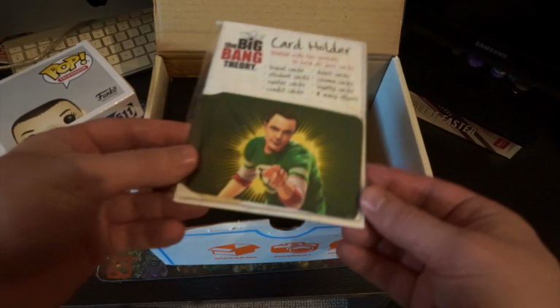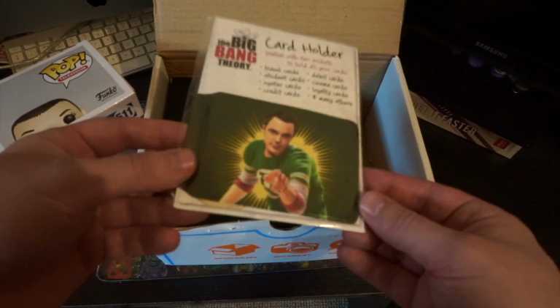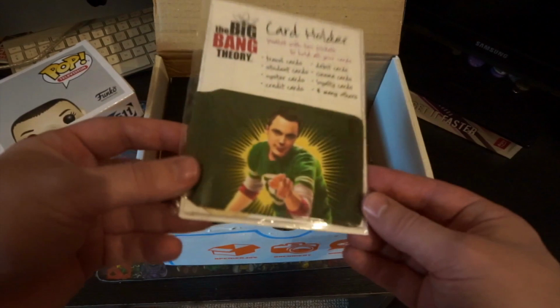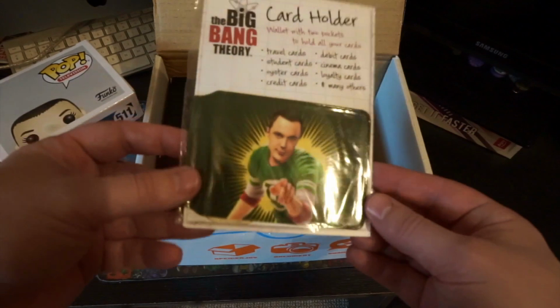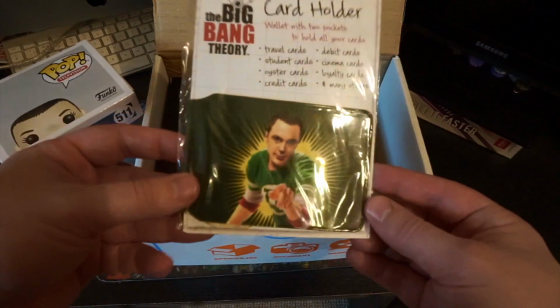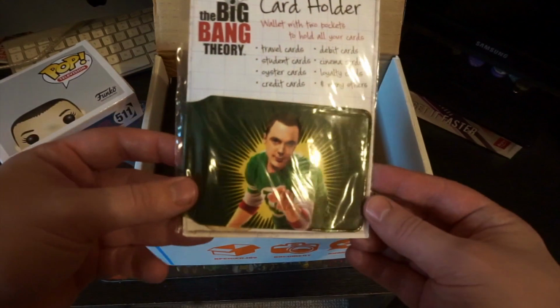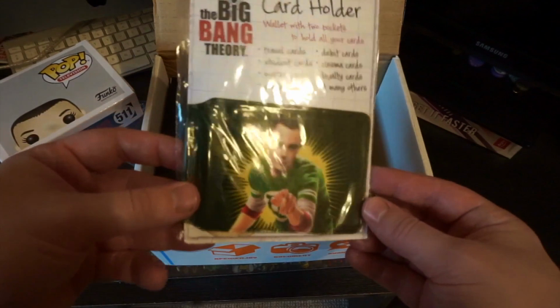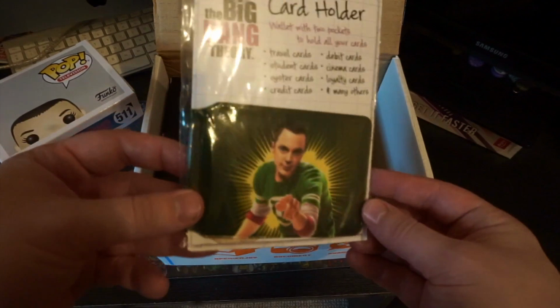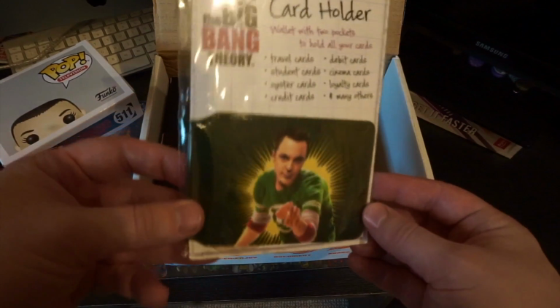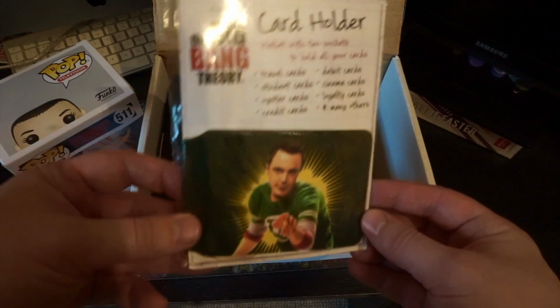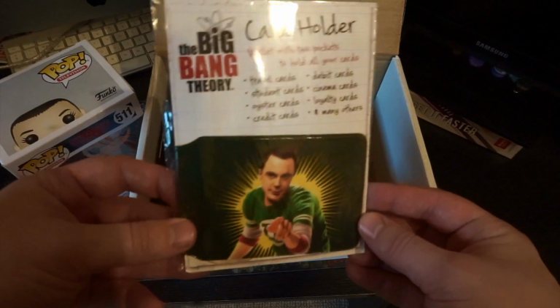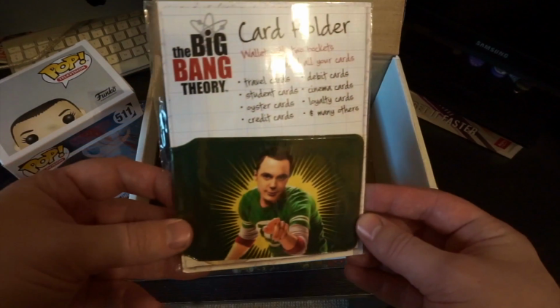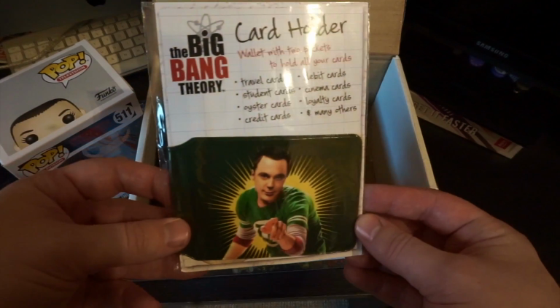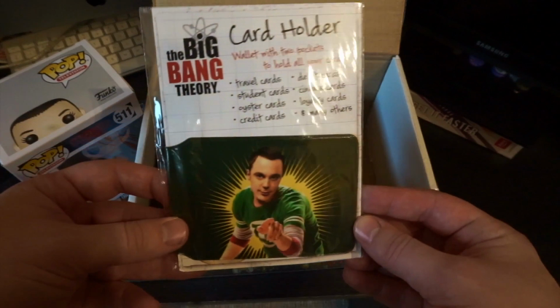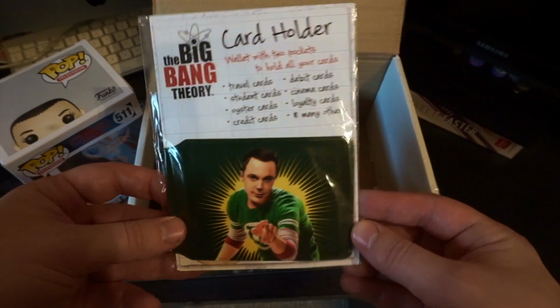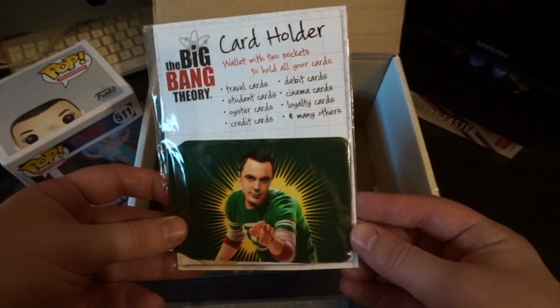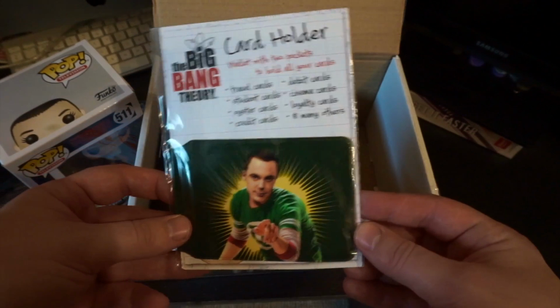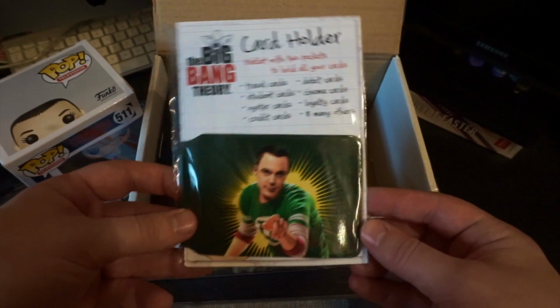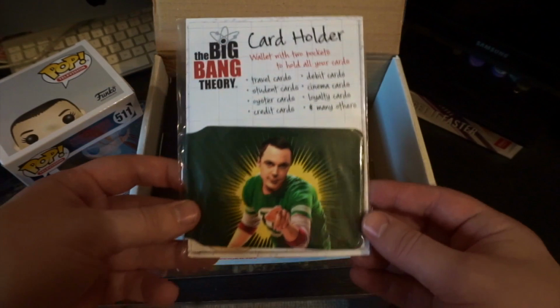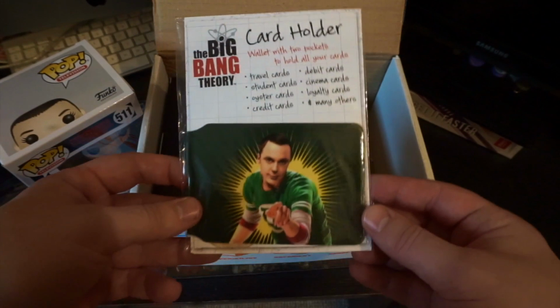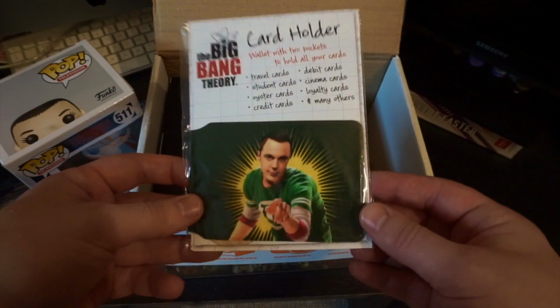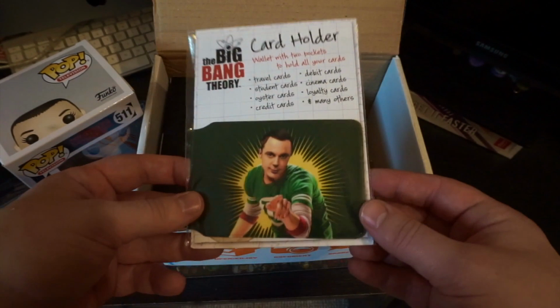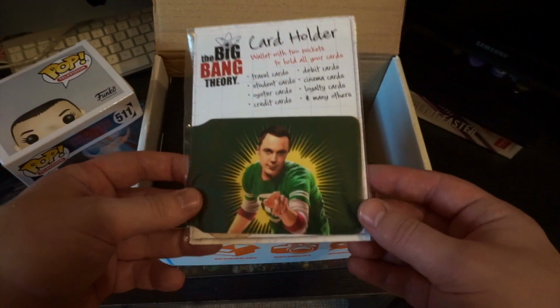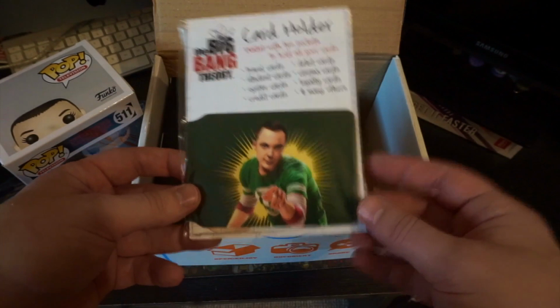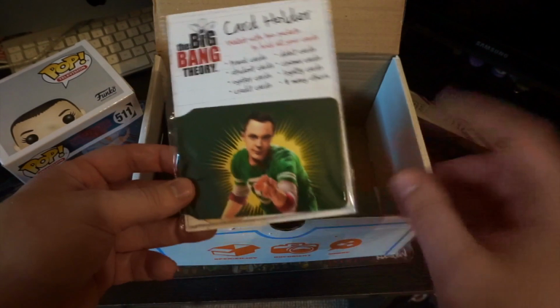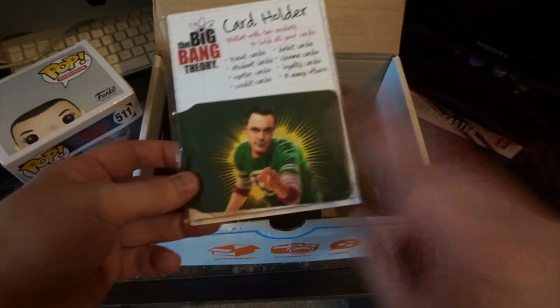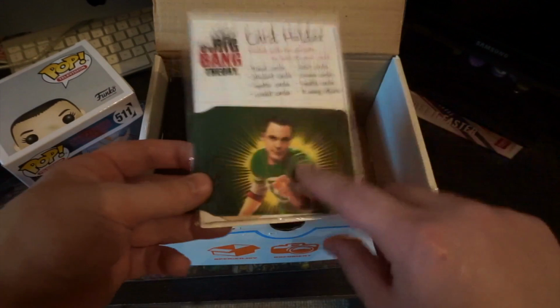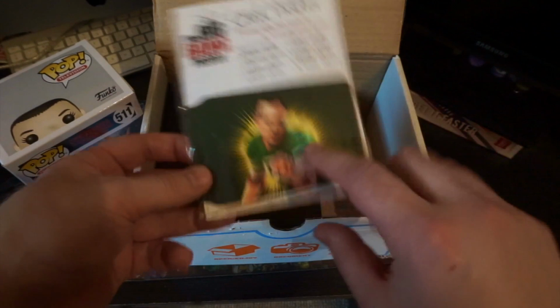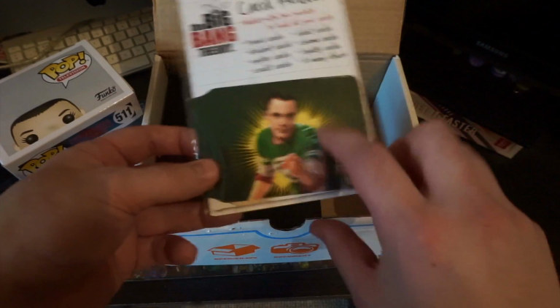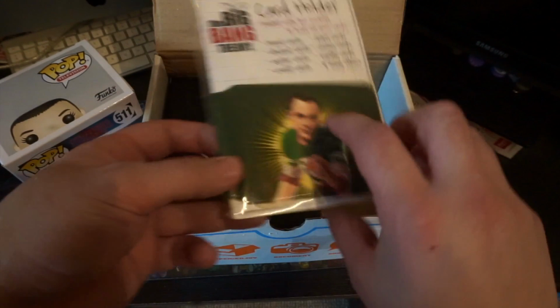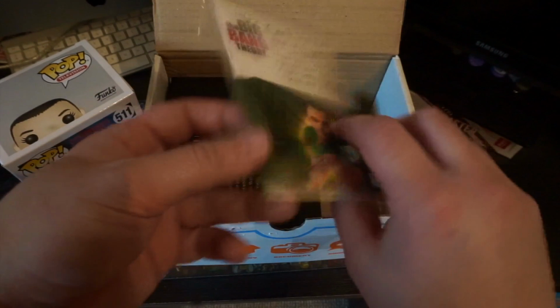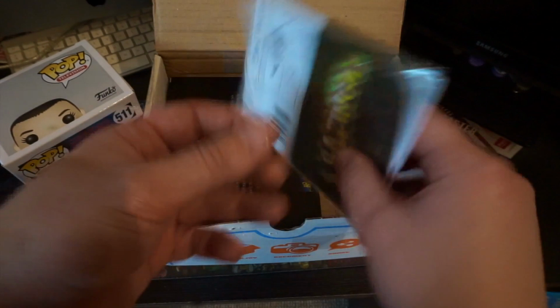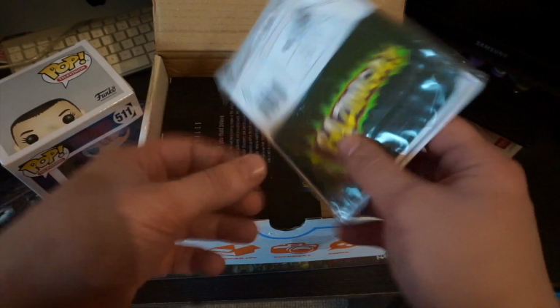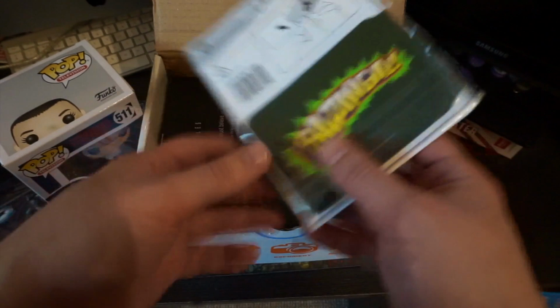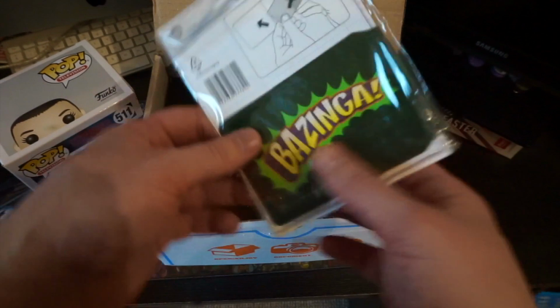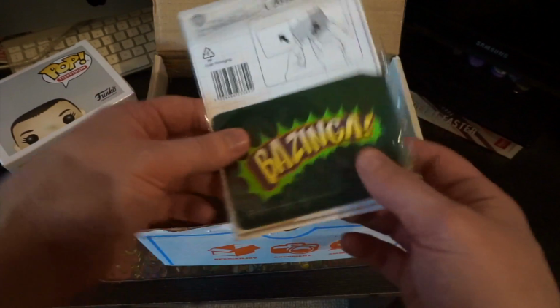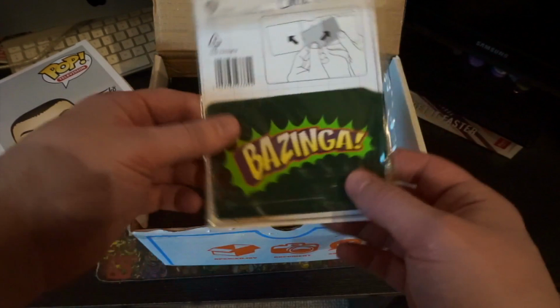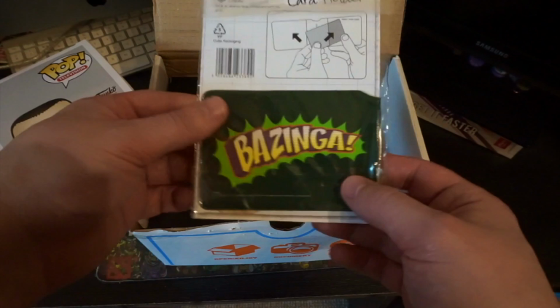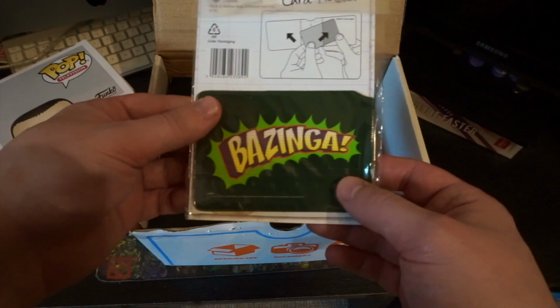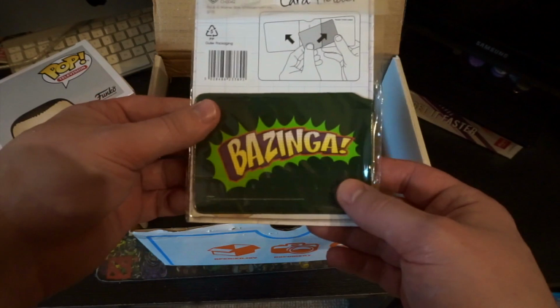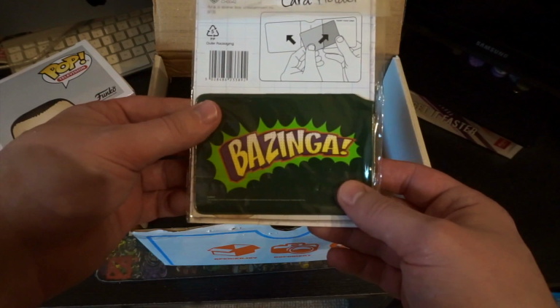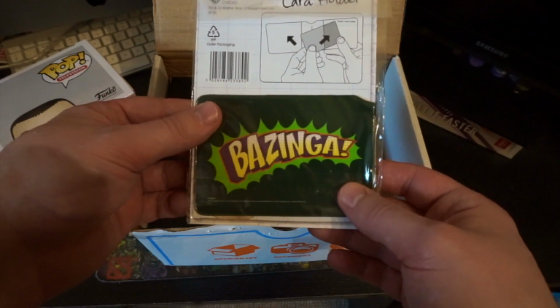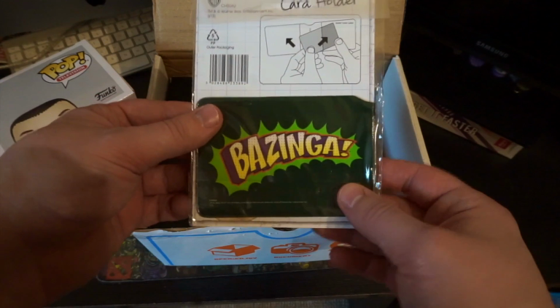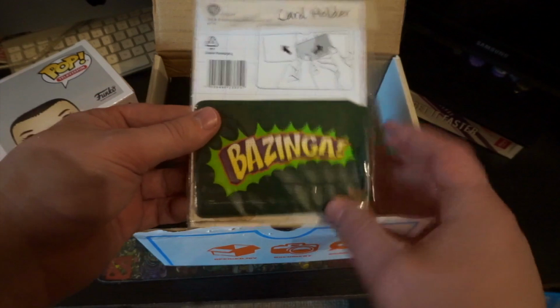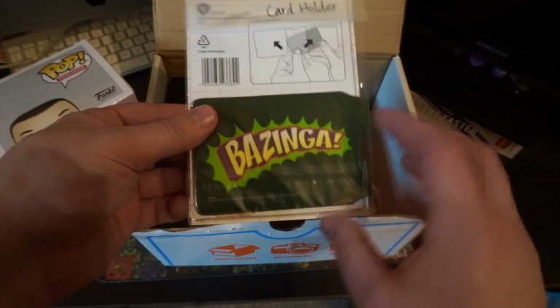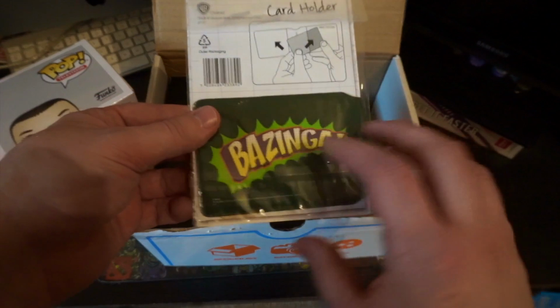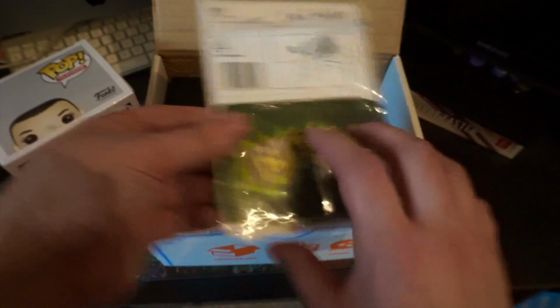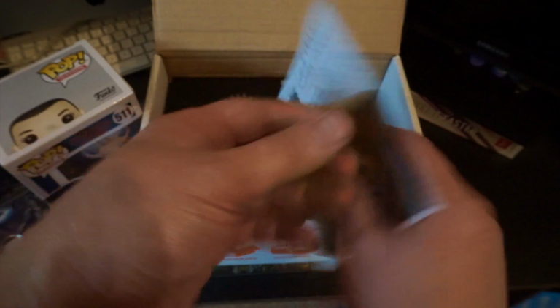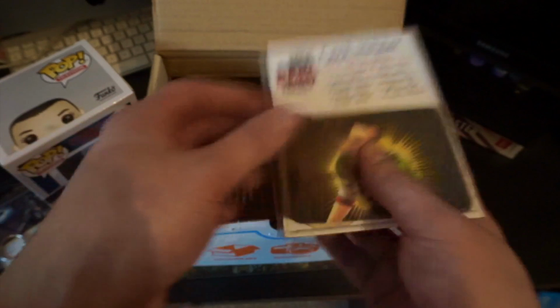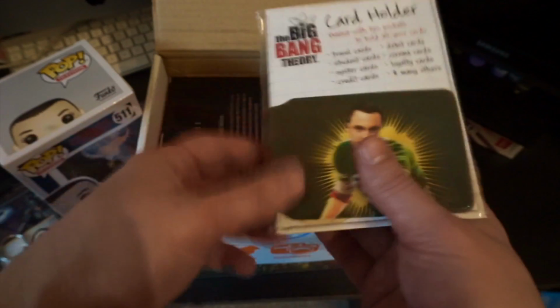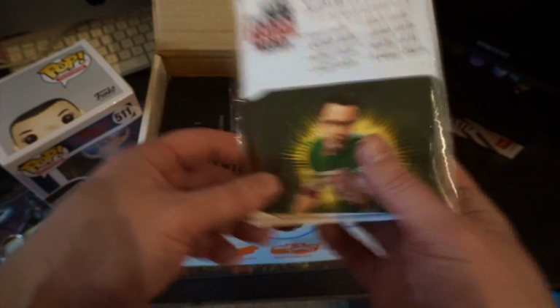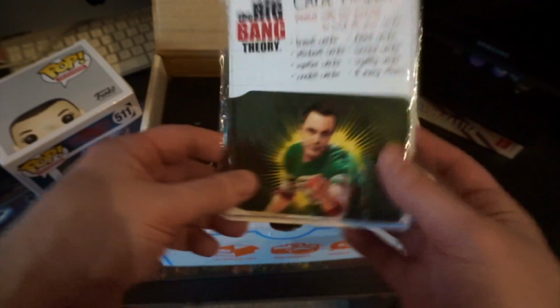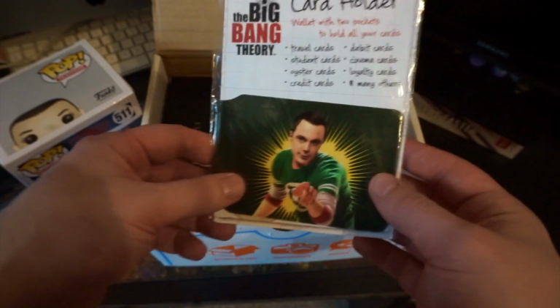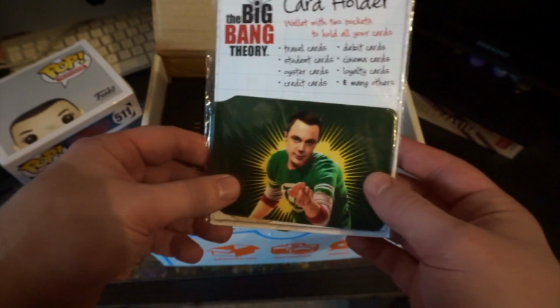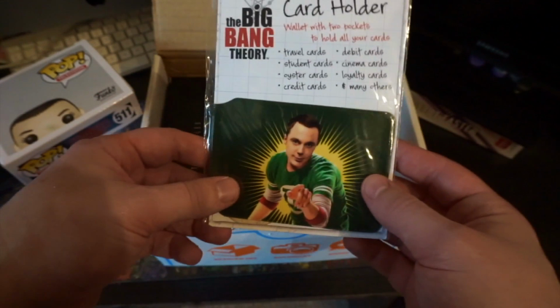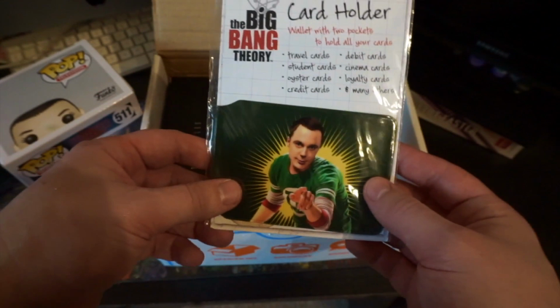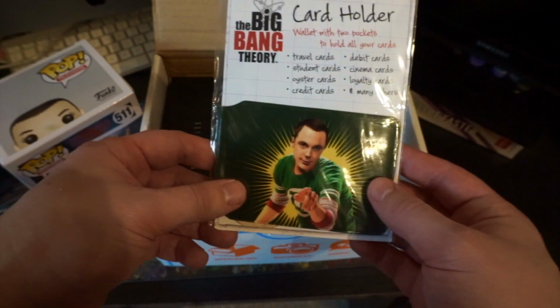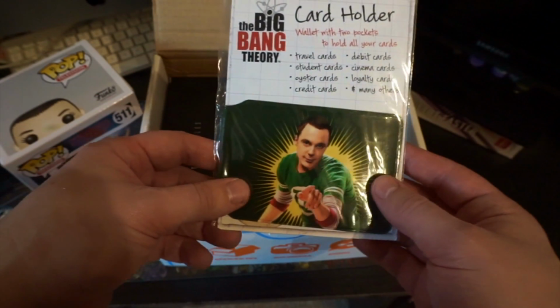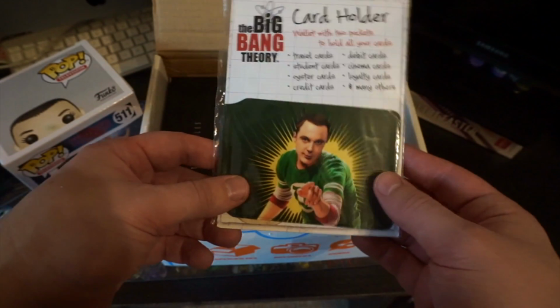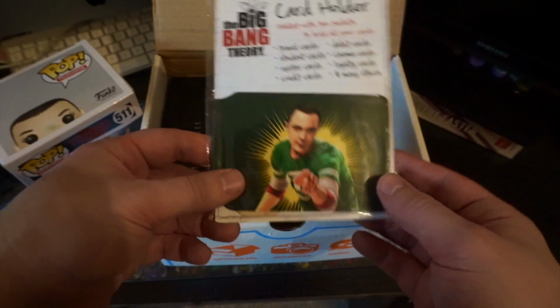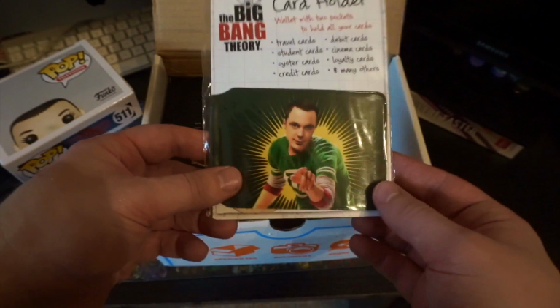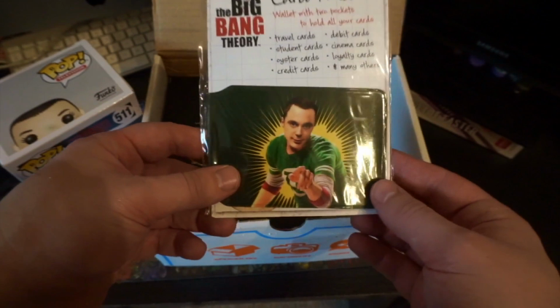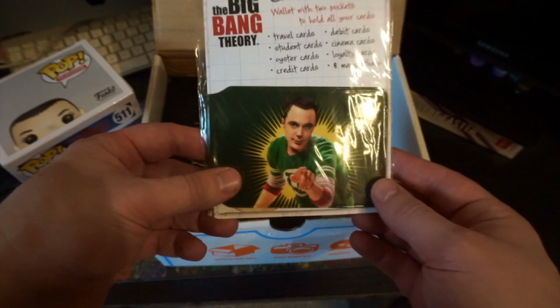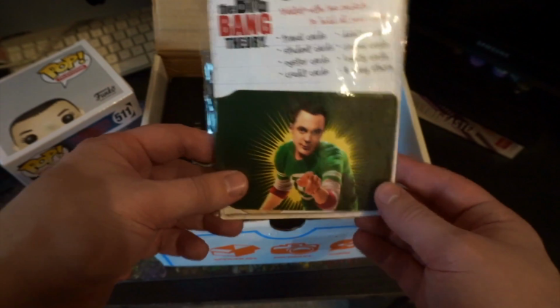And then we have a Big Bang Theory card holder. Obviously, Bazinga. So there we go.